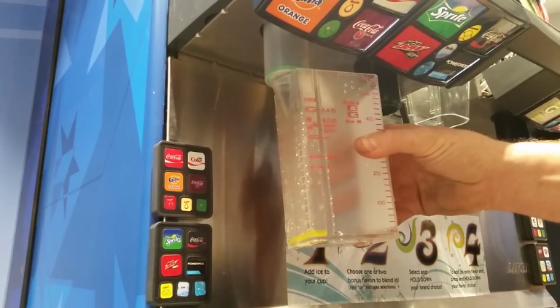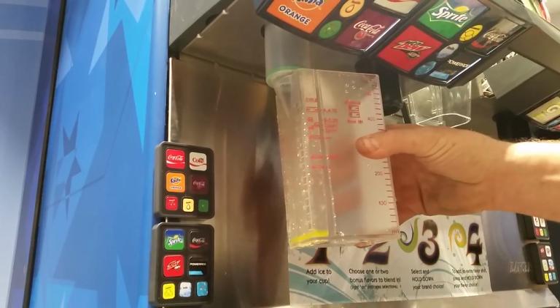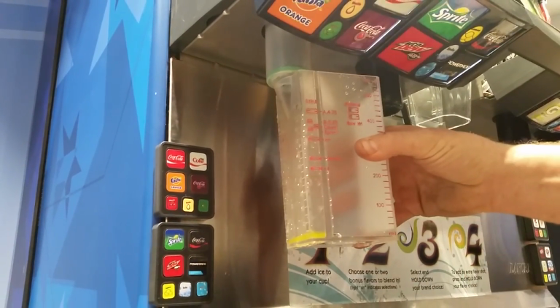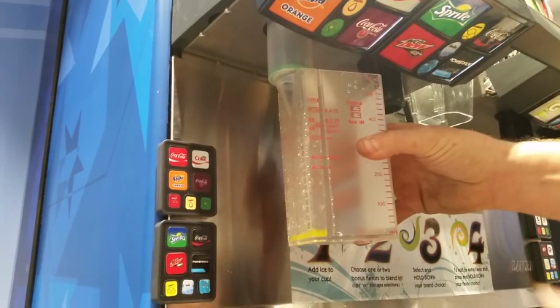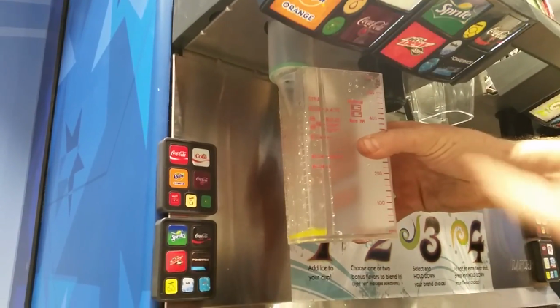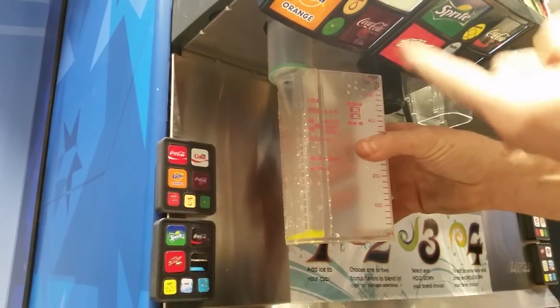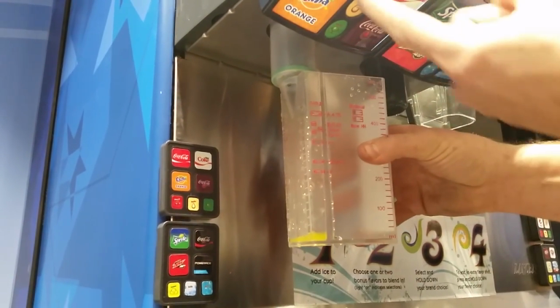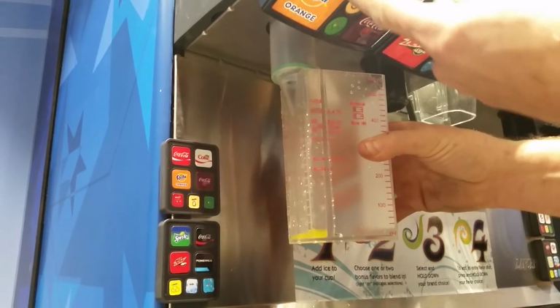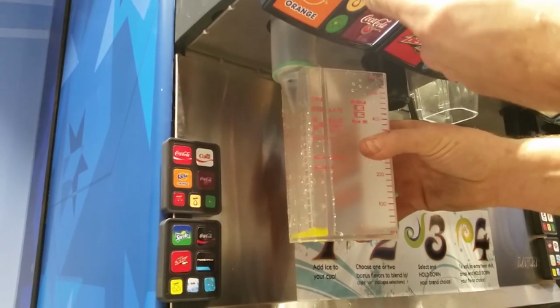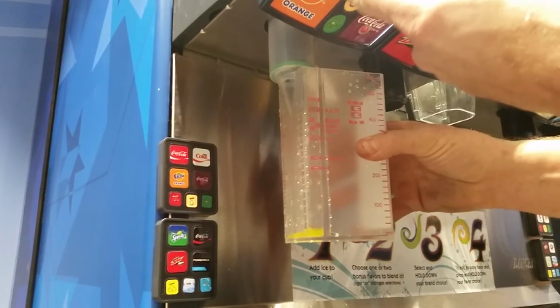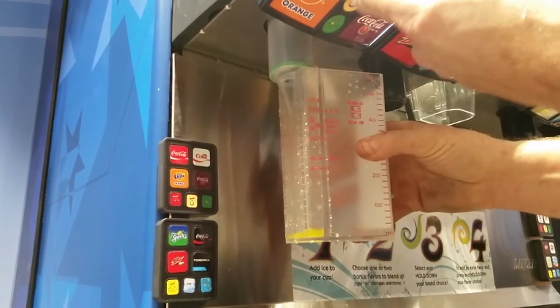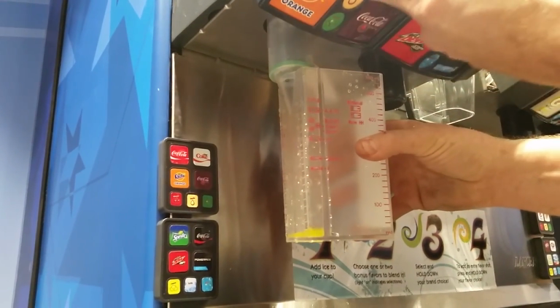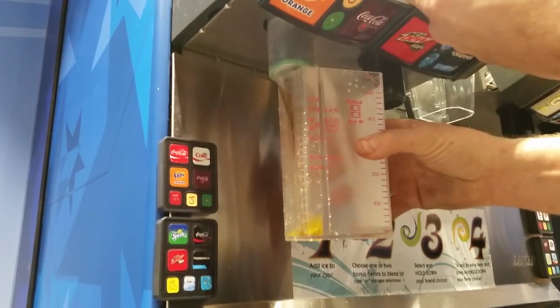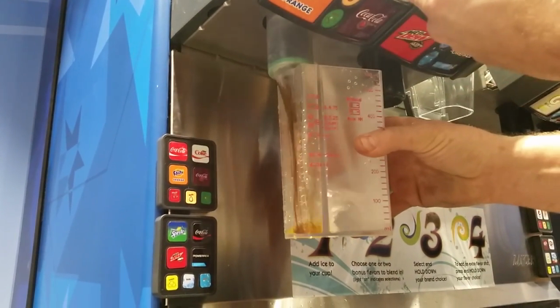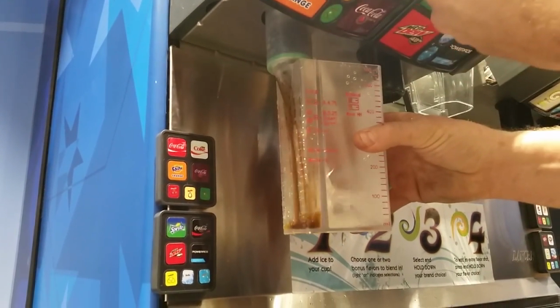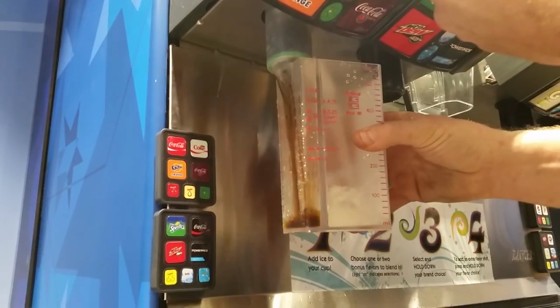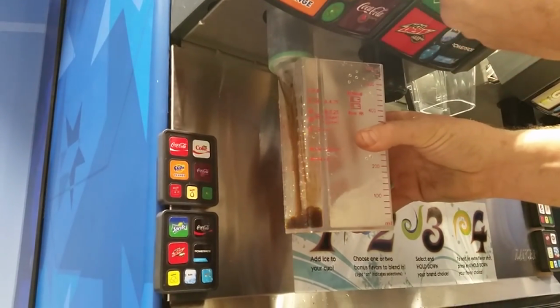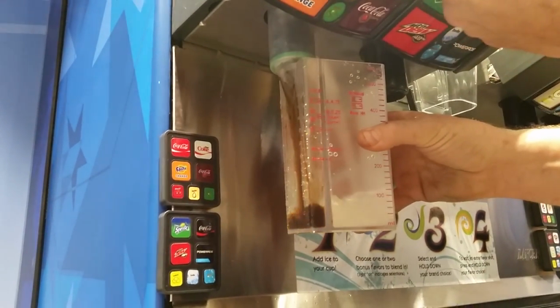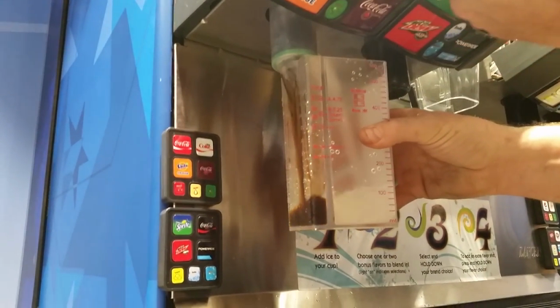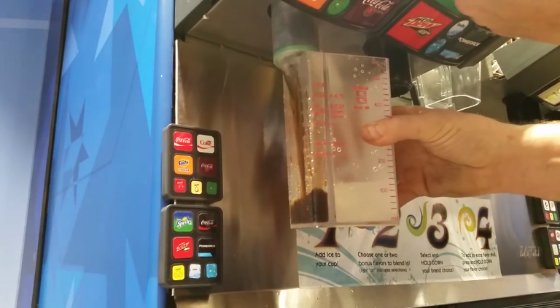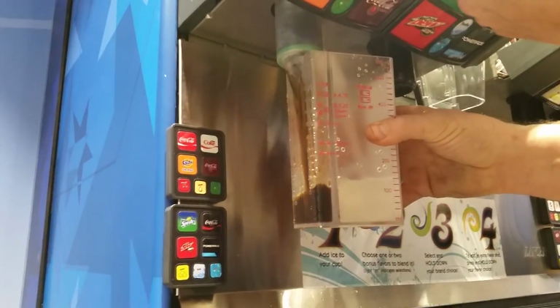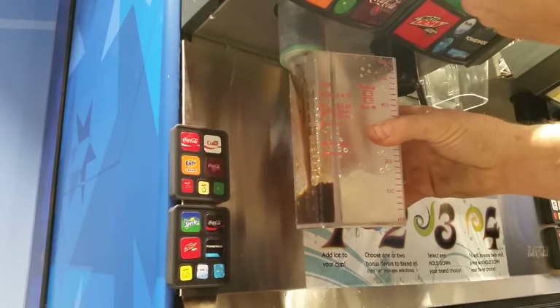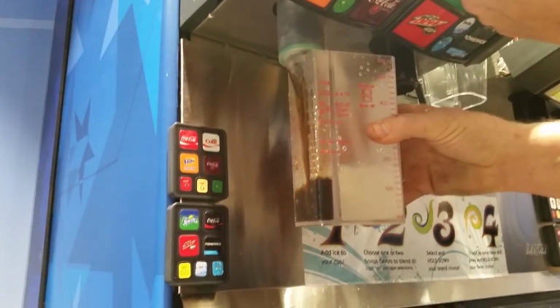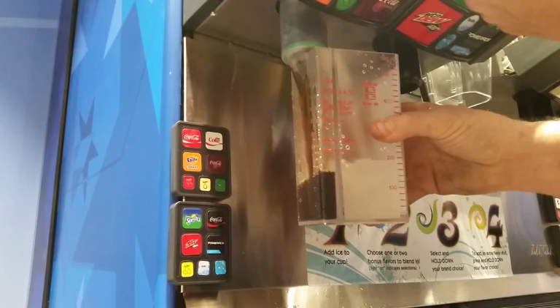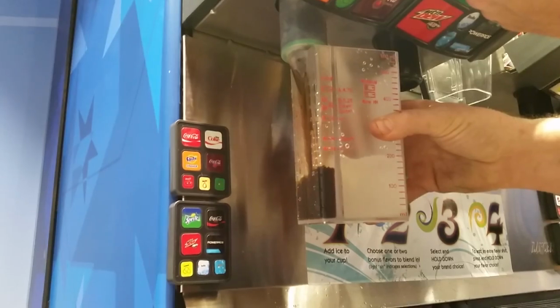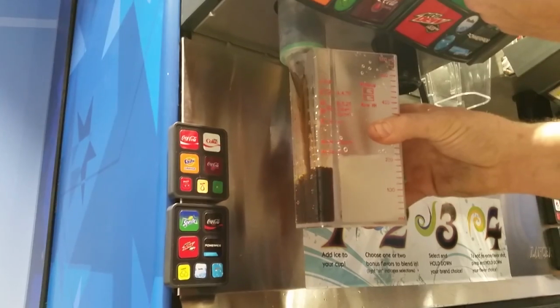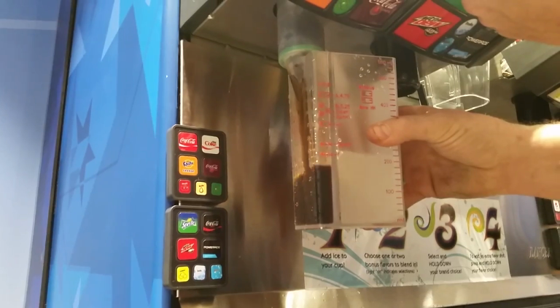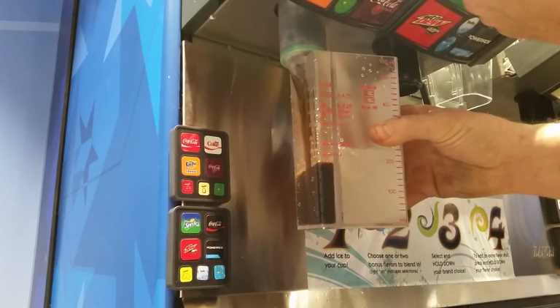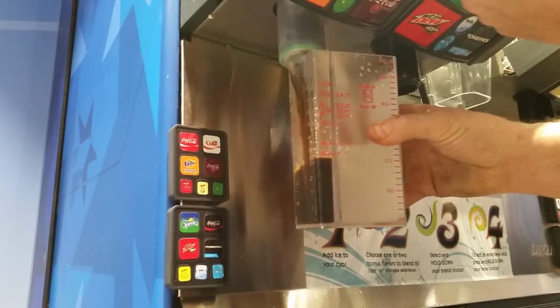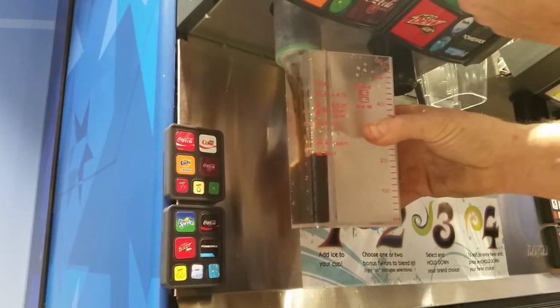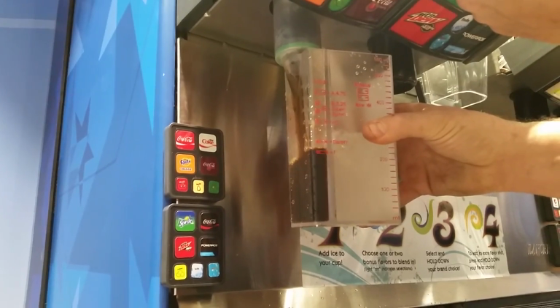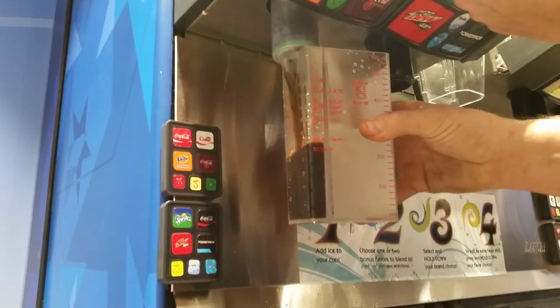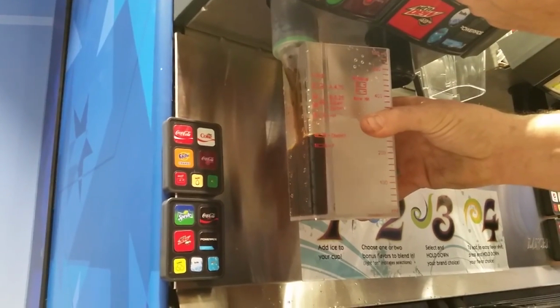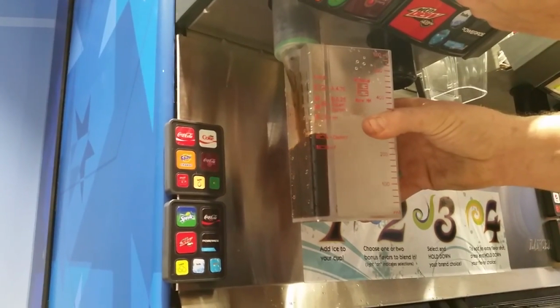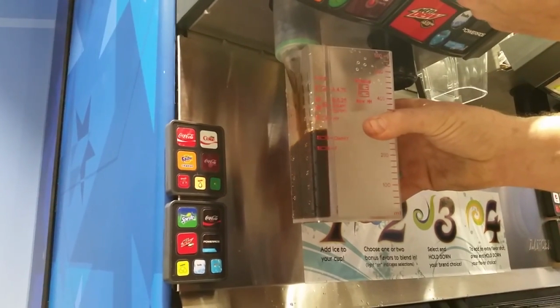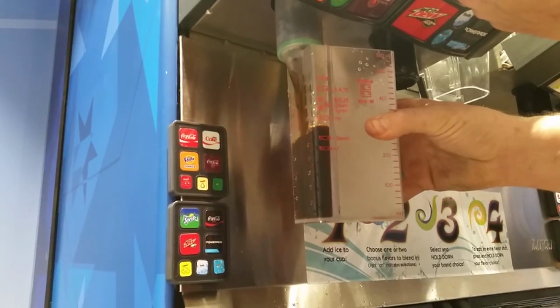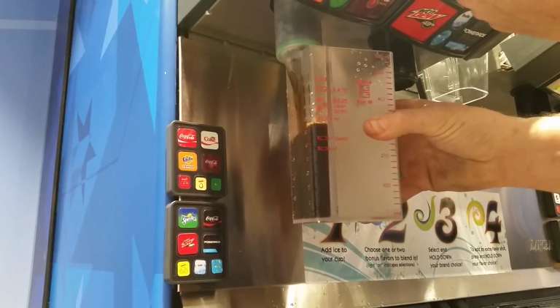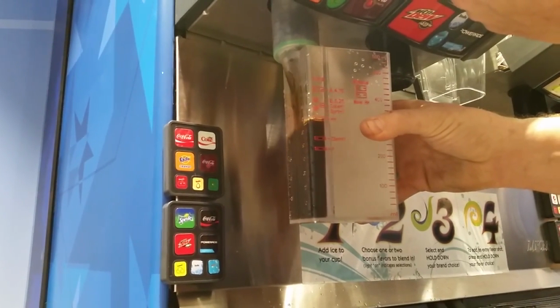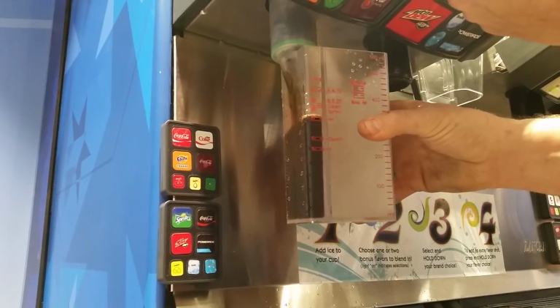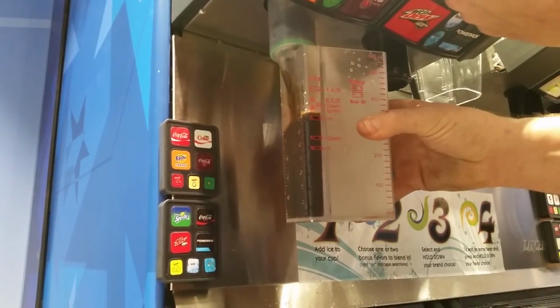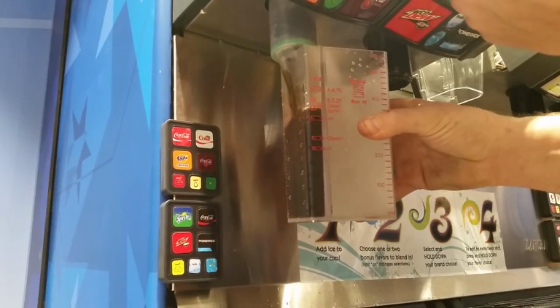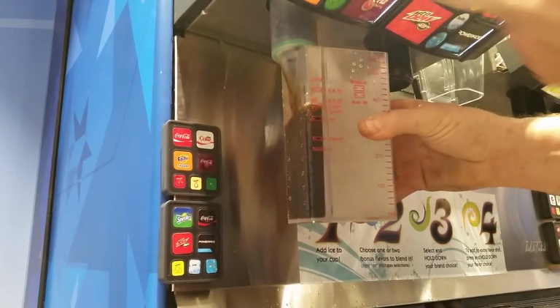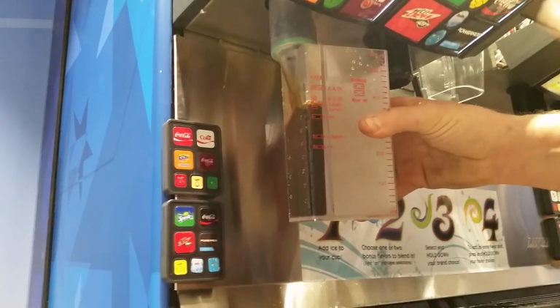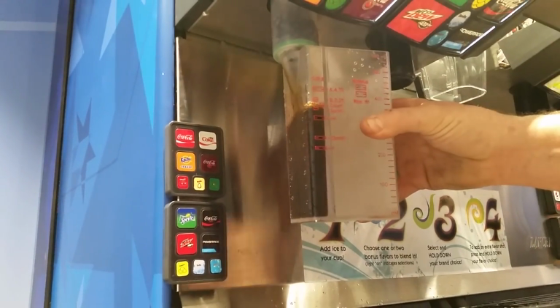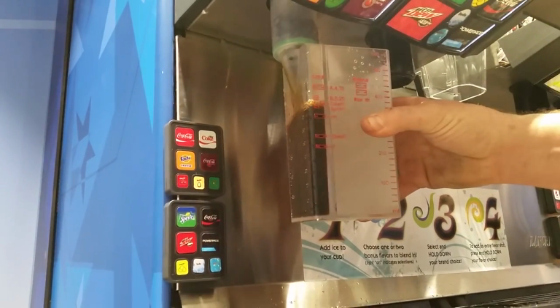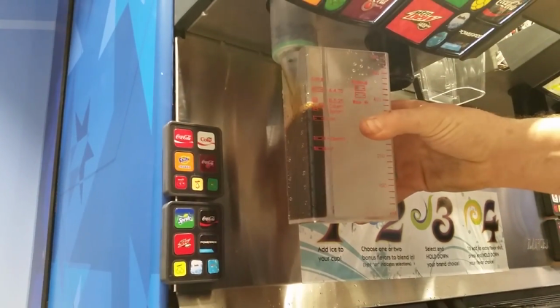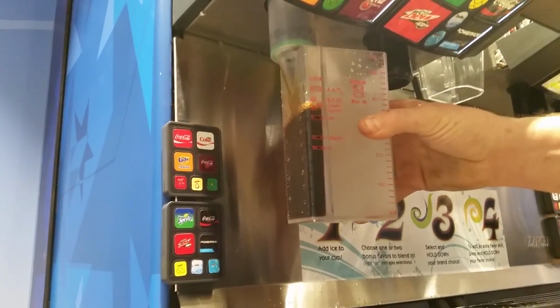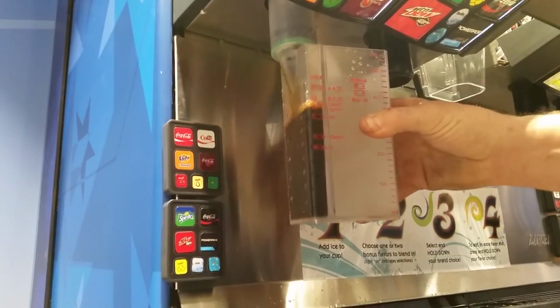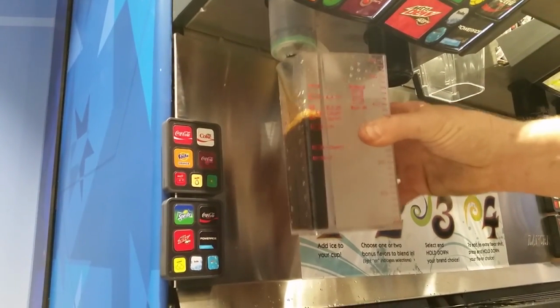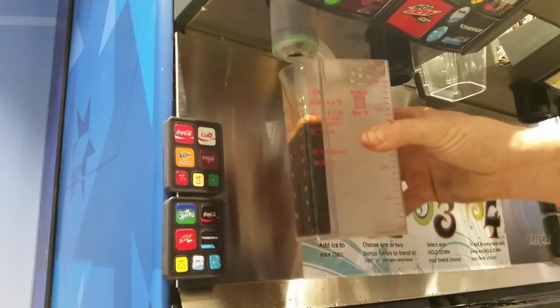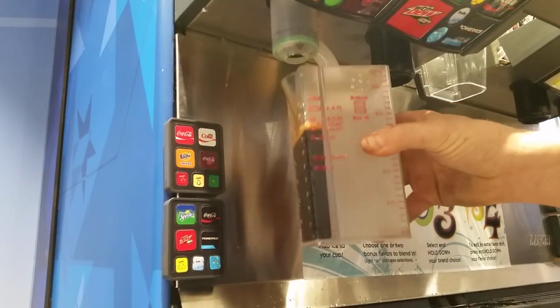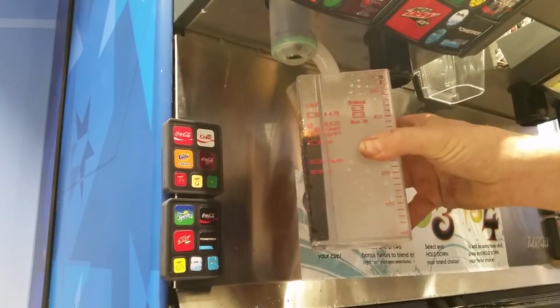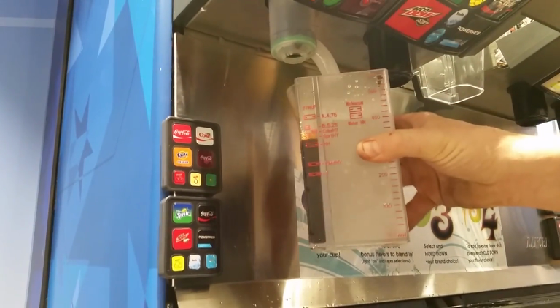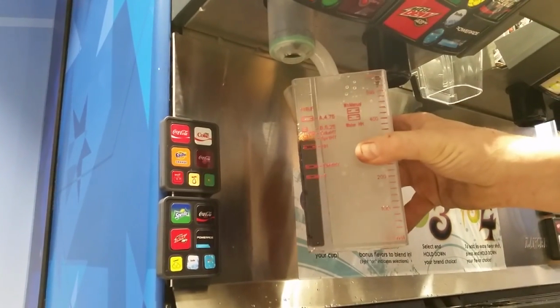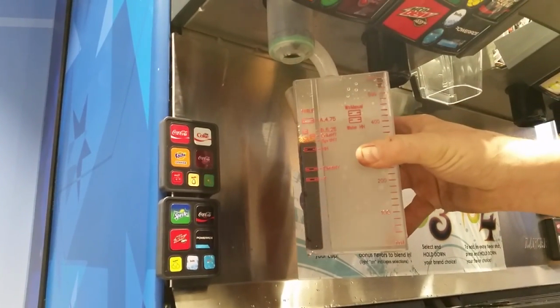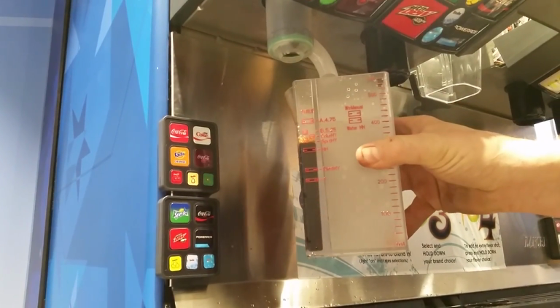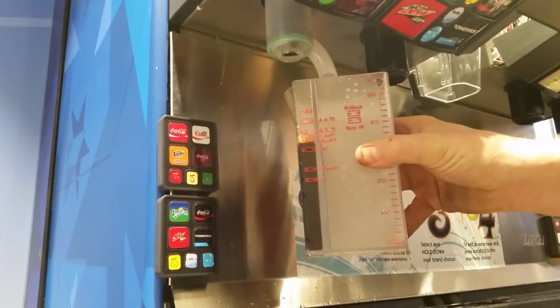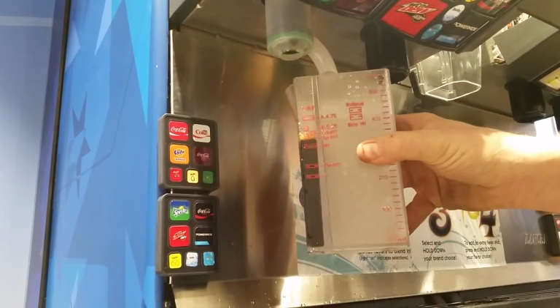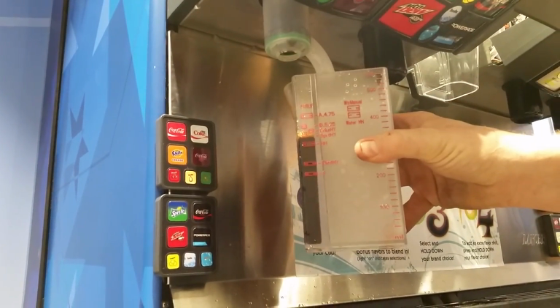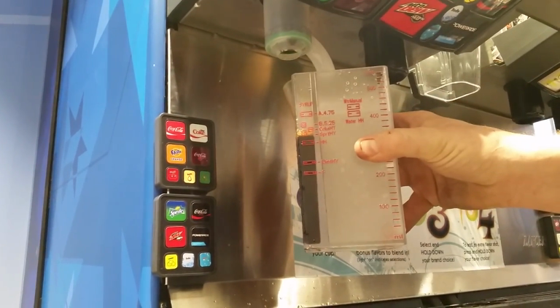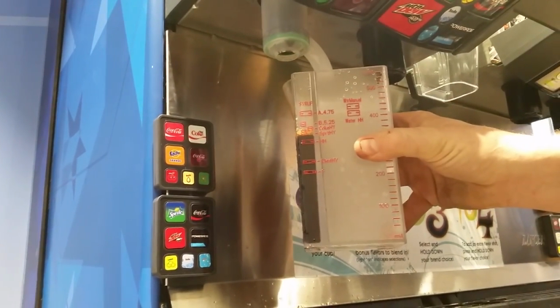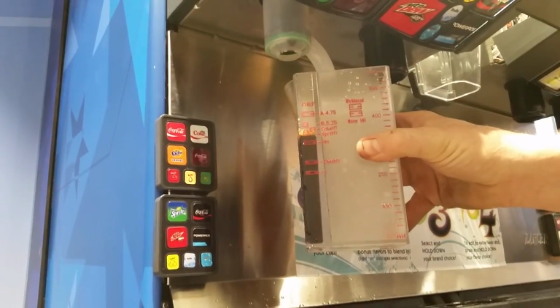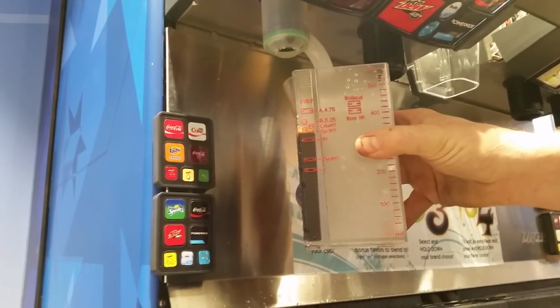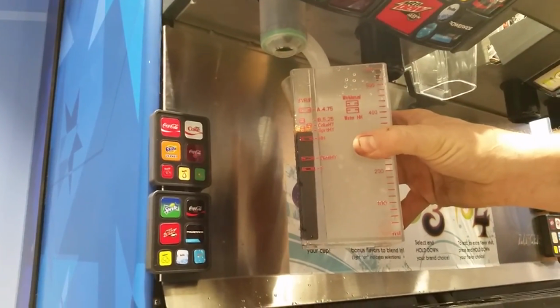We're going to push a valve. Fill it up 90%. That means it's not Brix-ing properly.